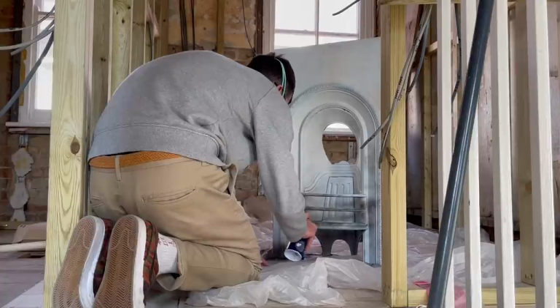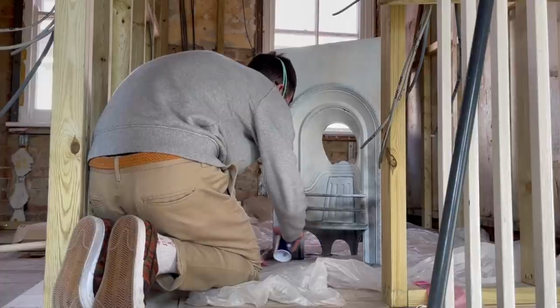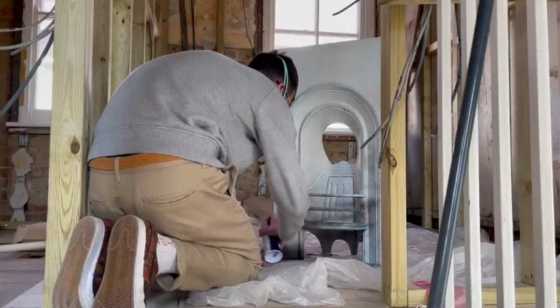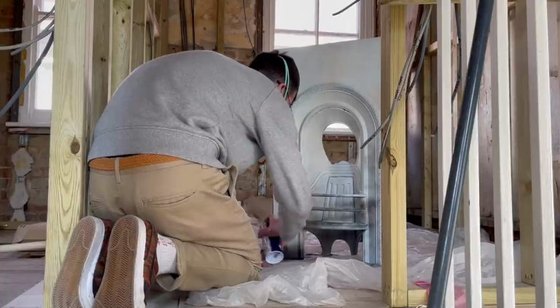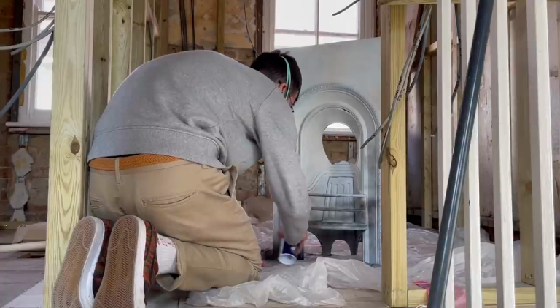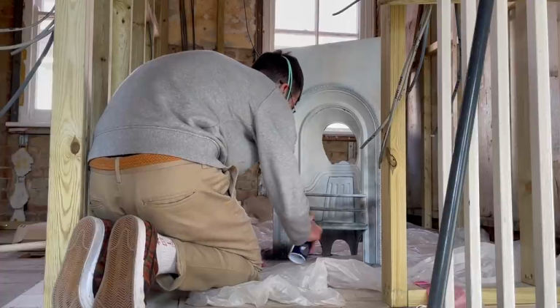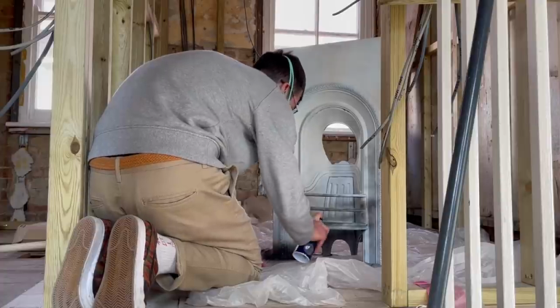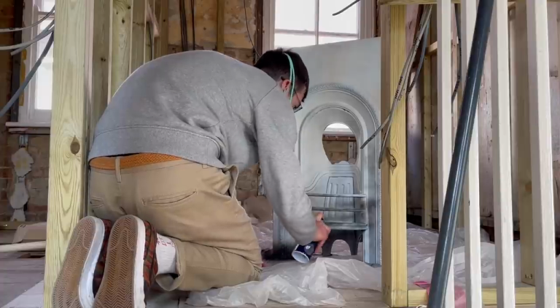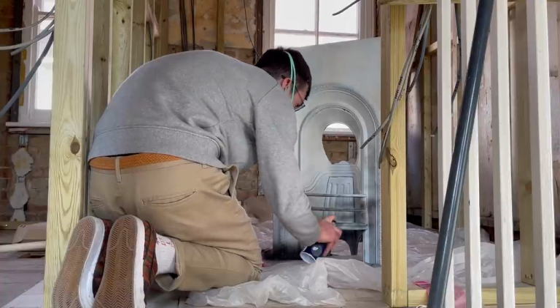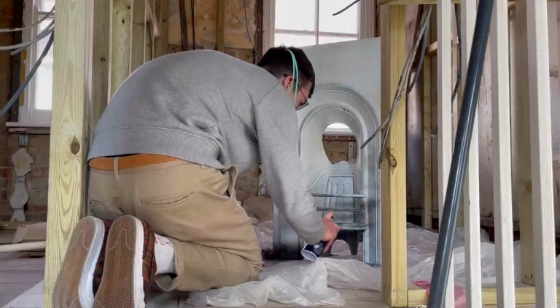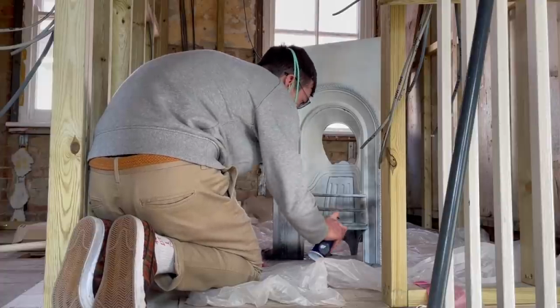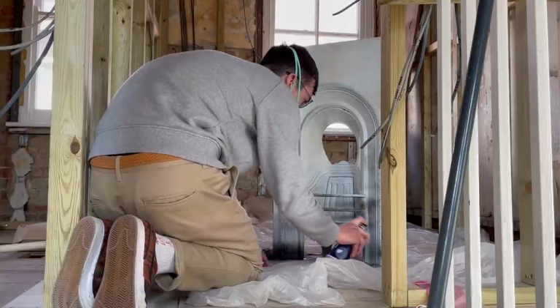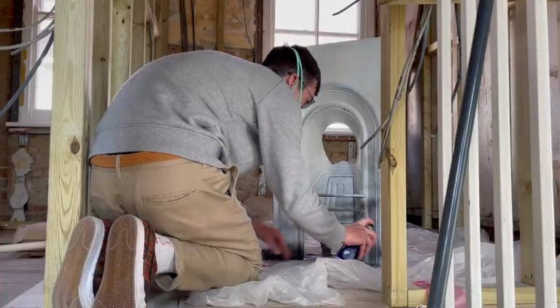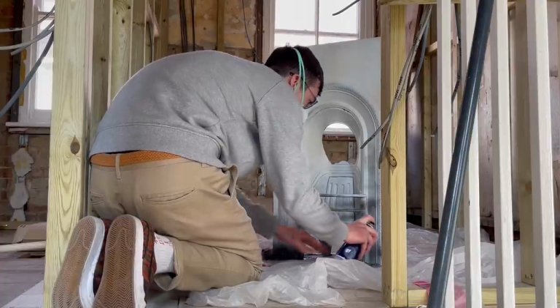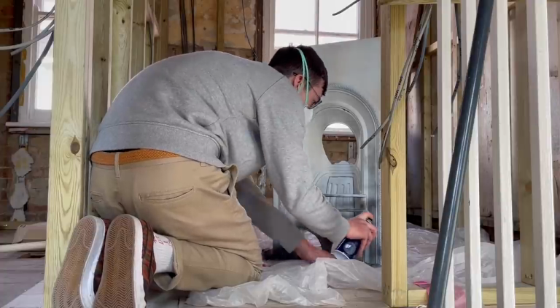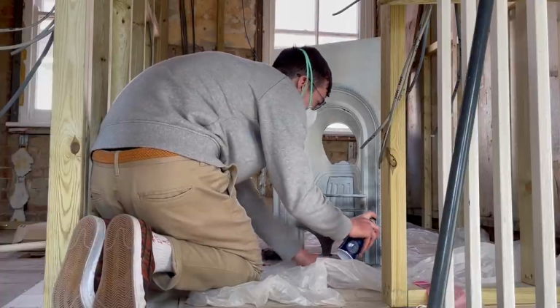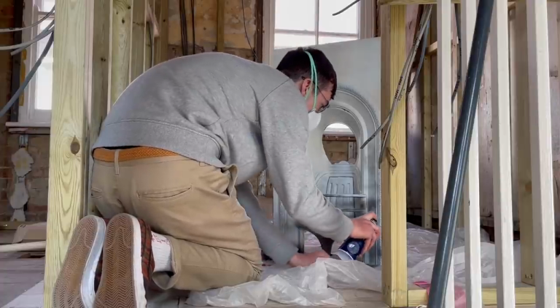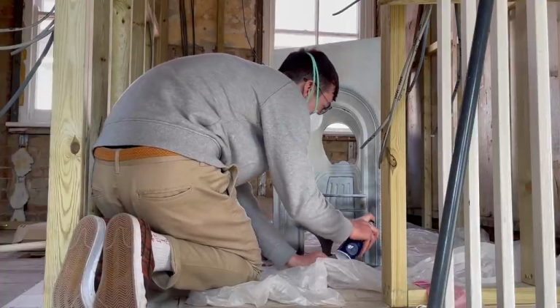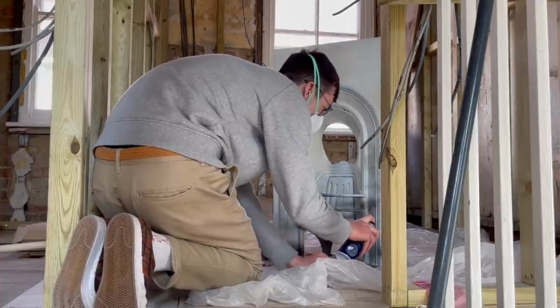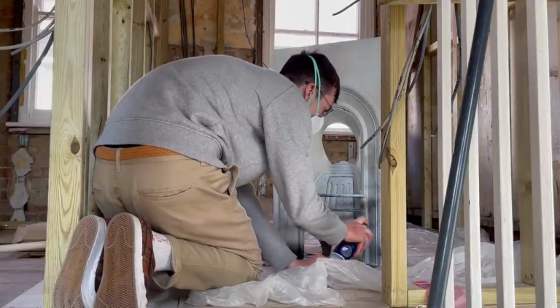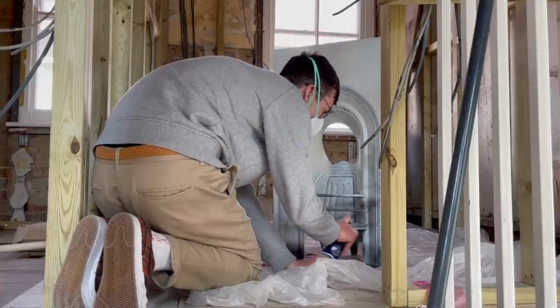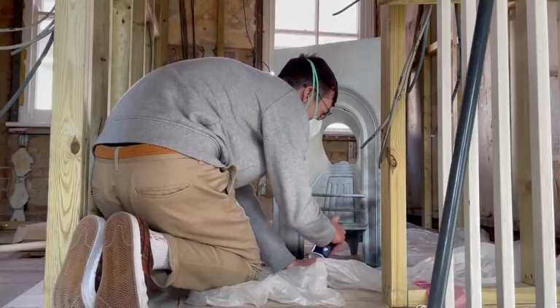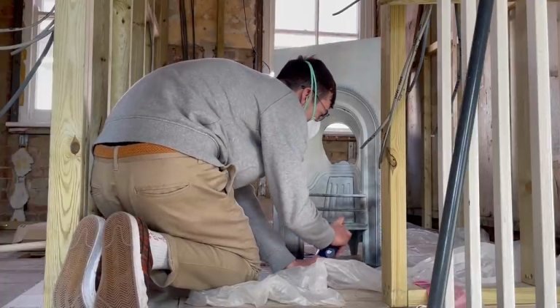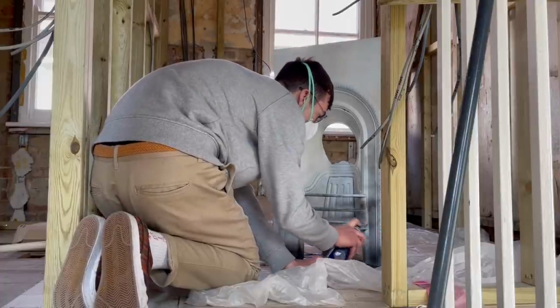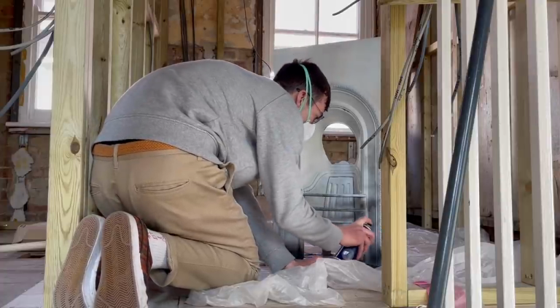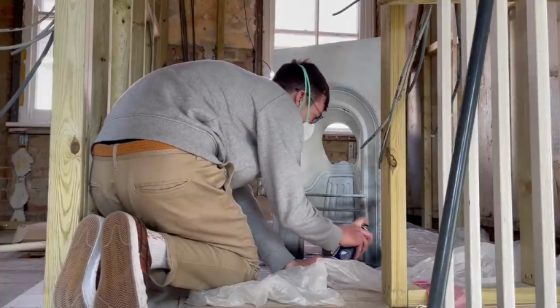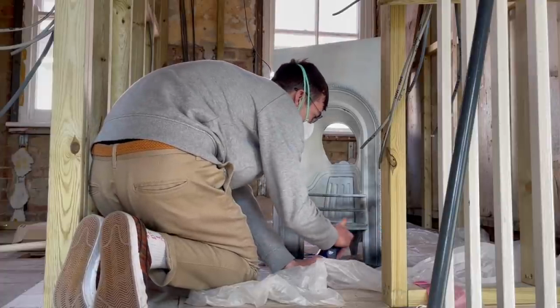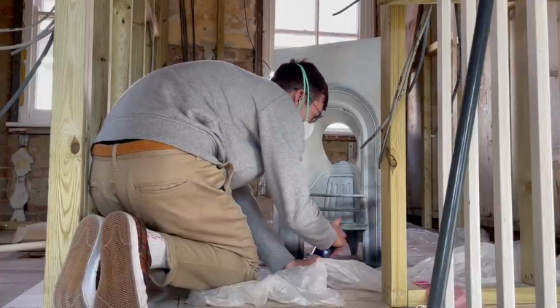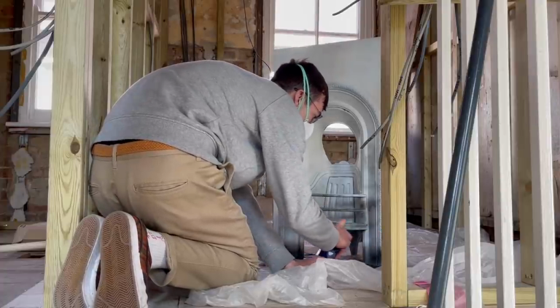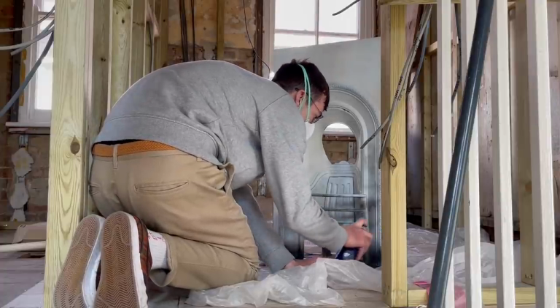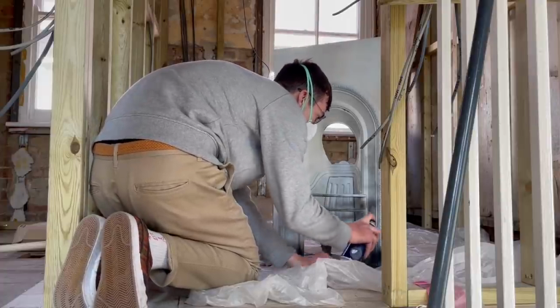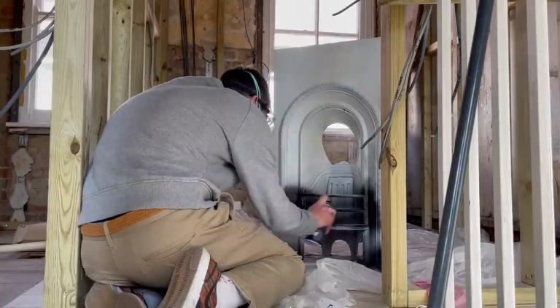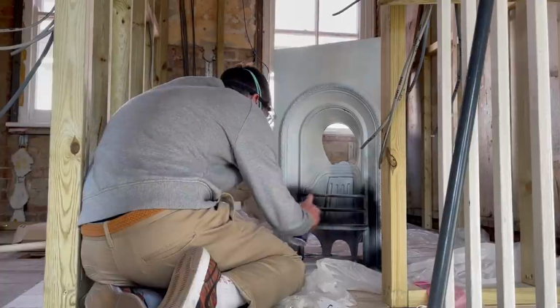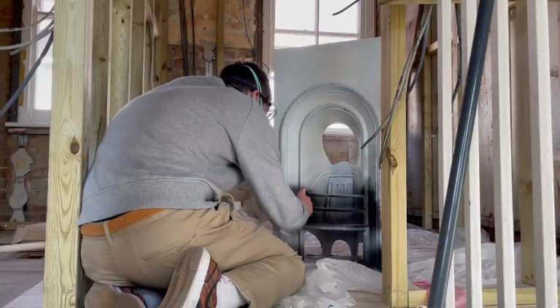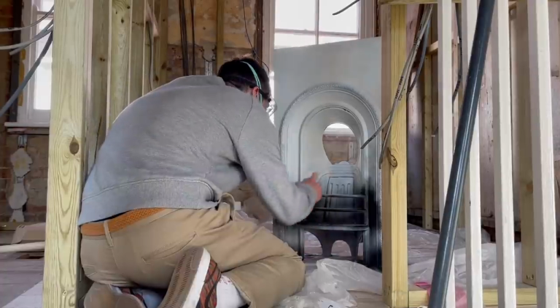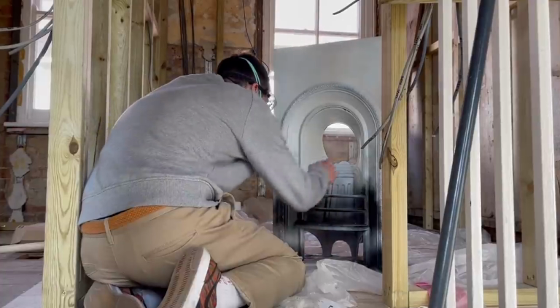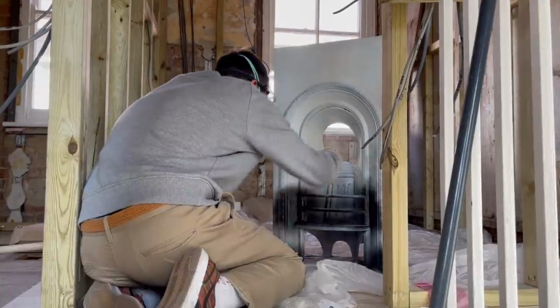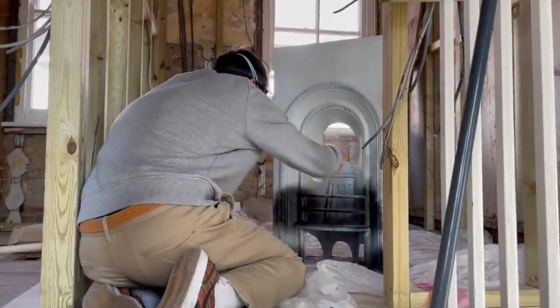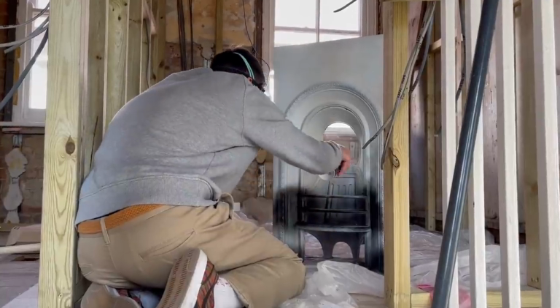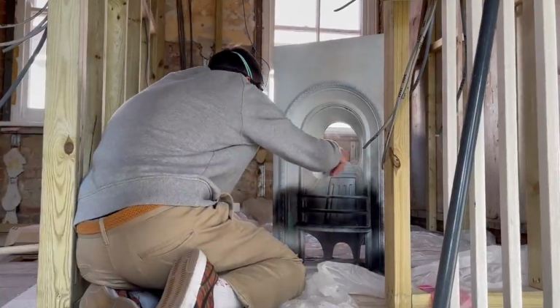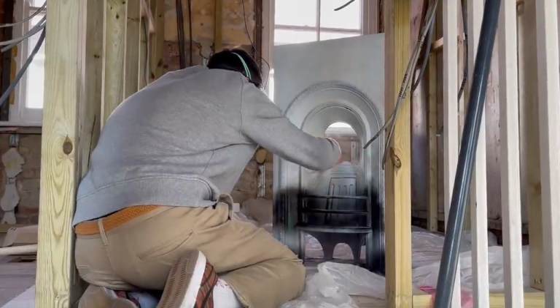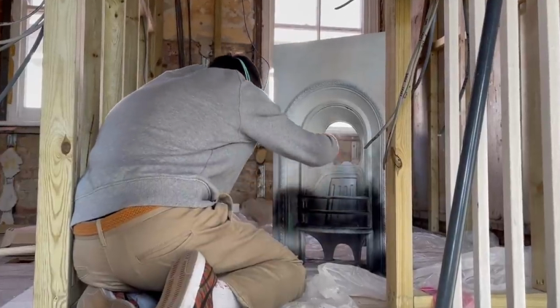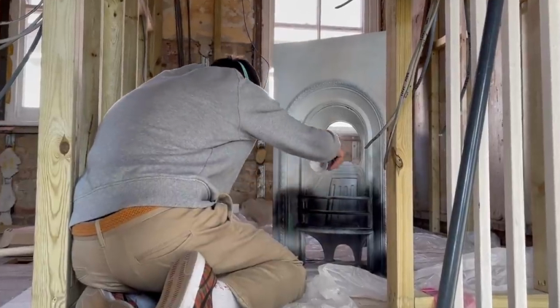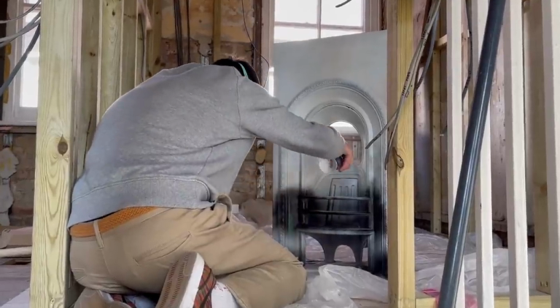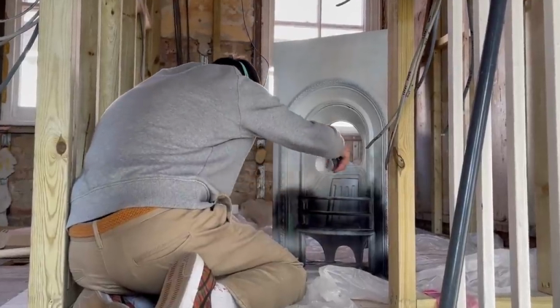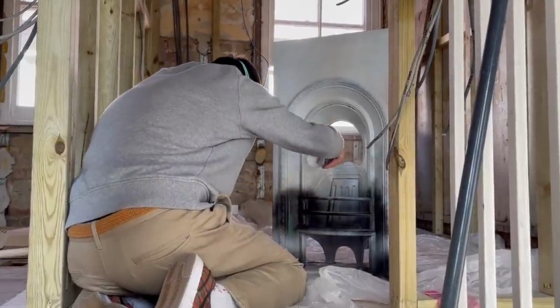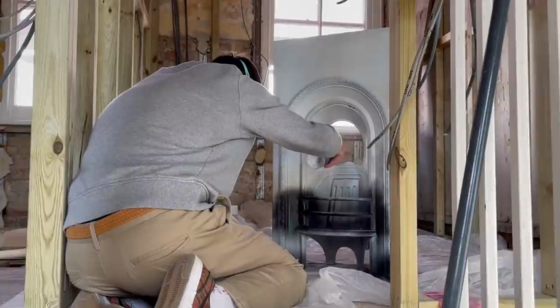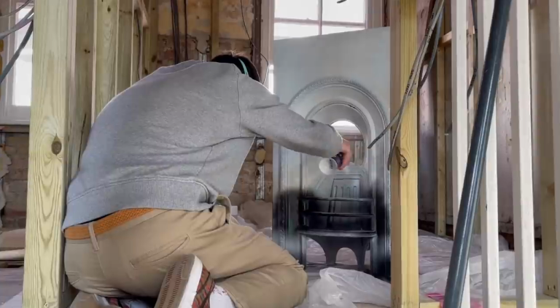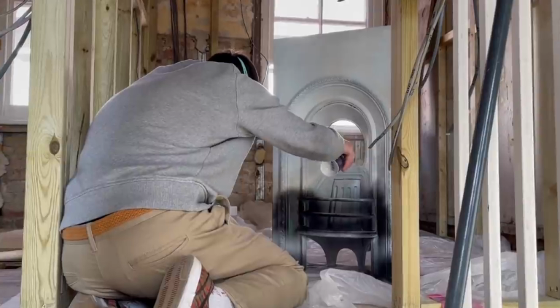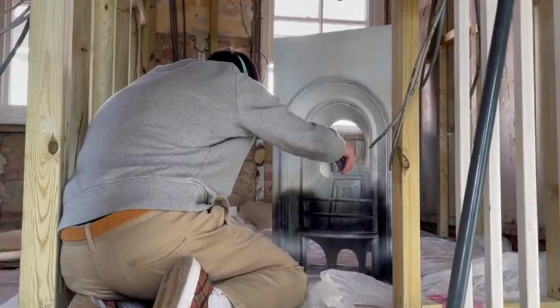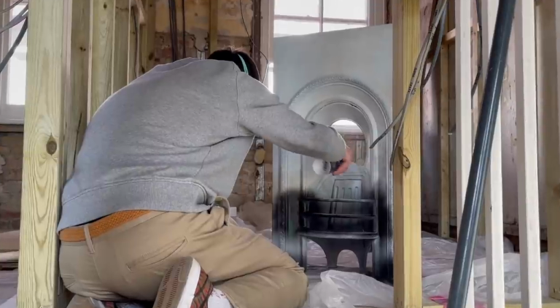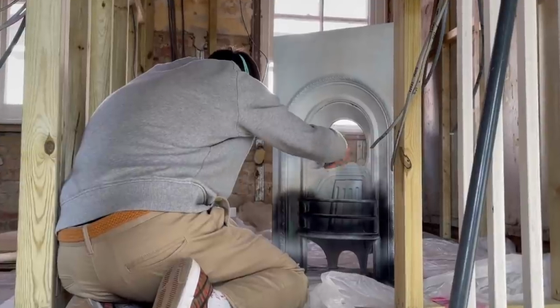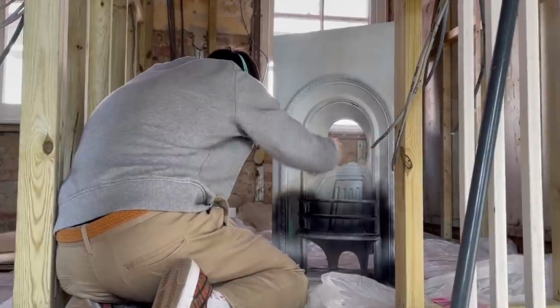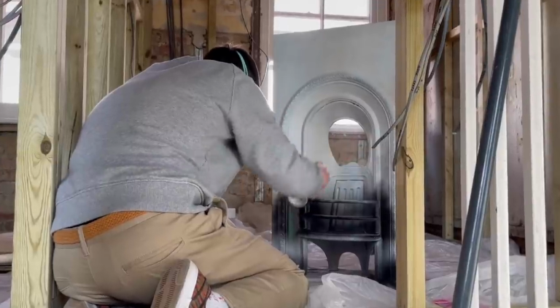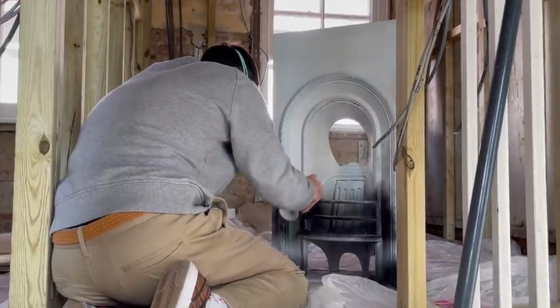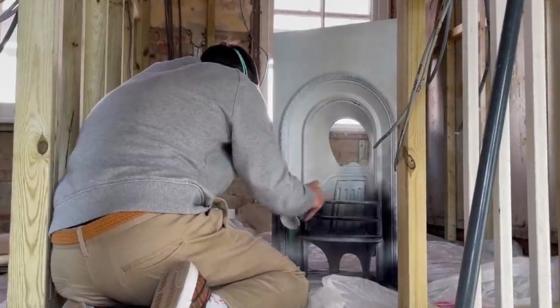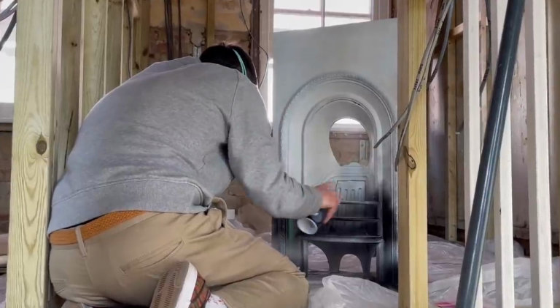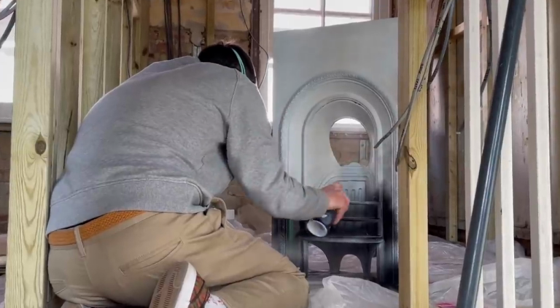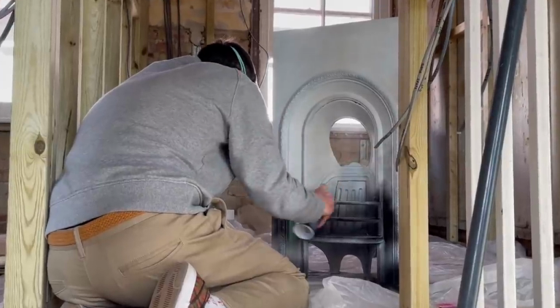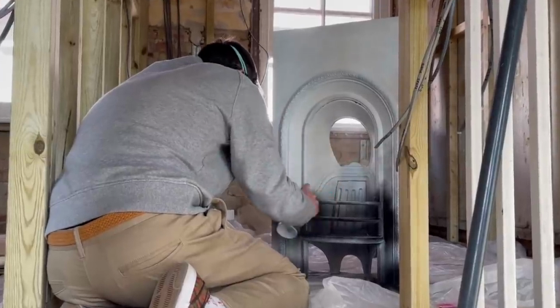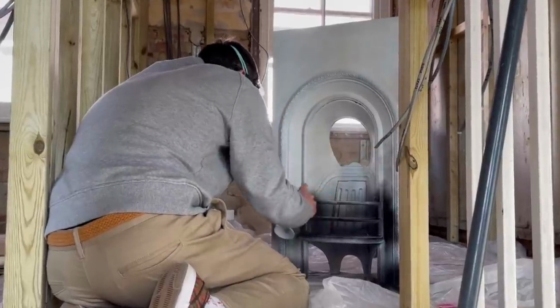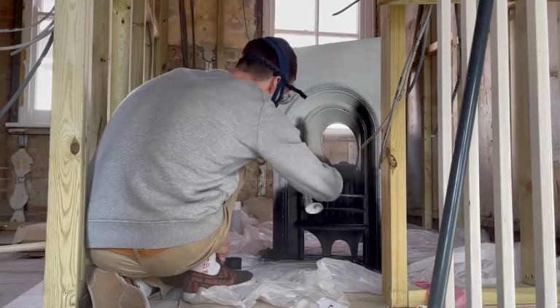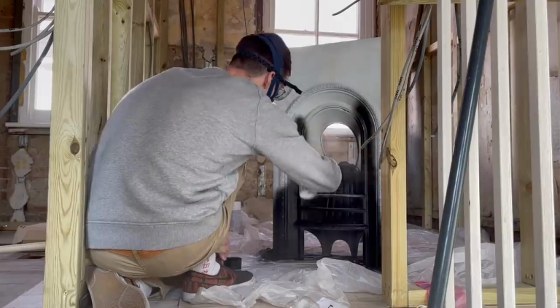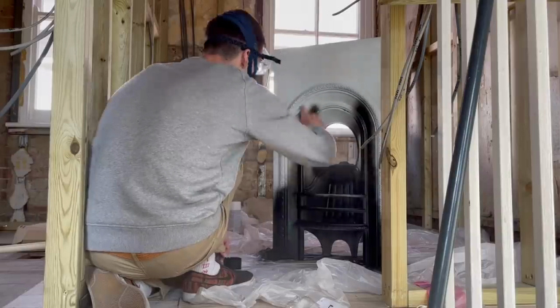As for the final coat on the front, I used a high heat metal paint to give it the traditional finish it would have had and keep it looking authentic.